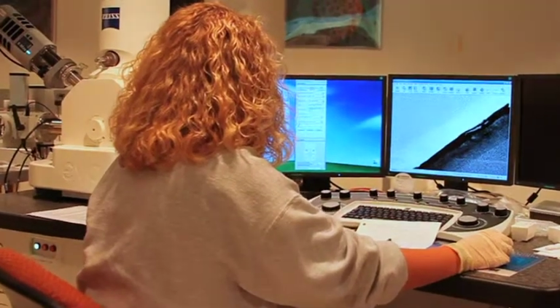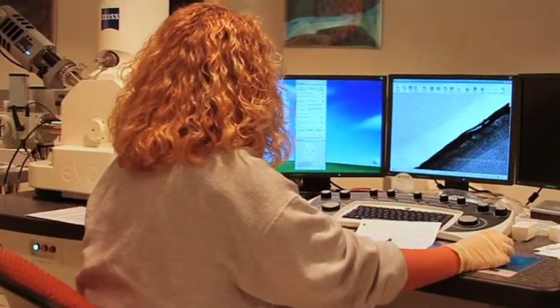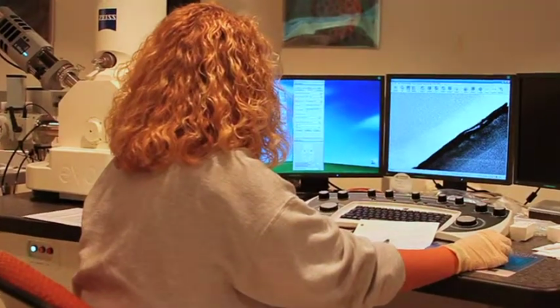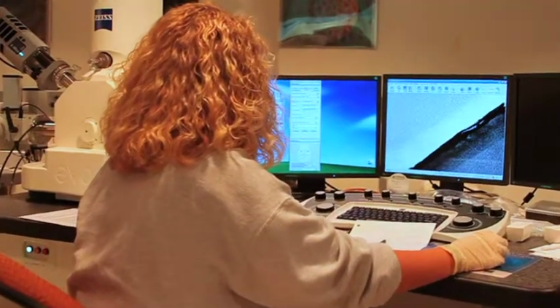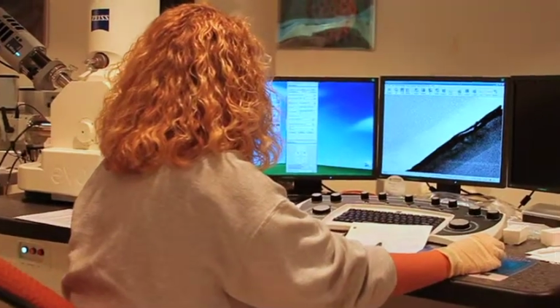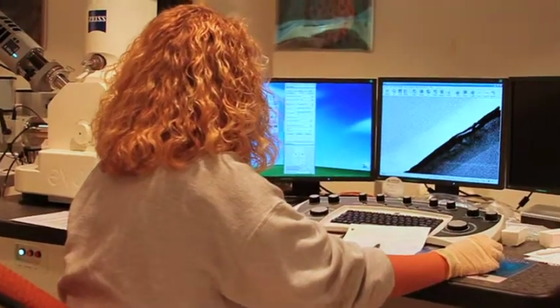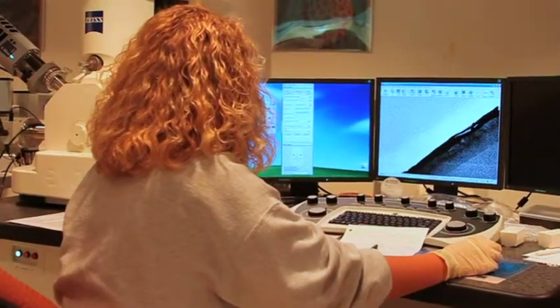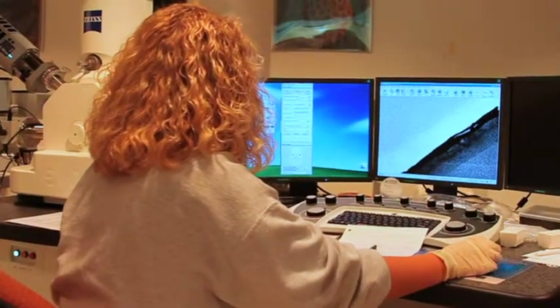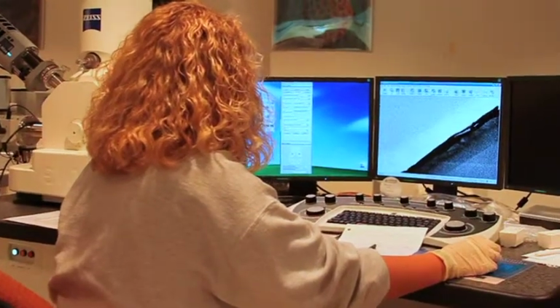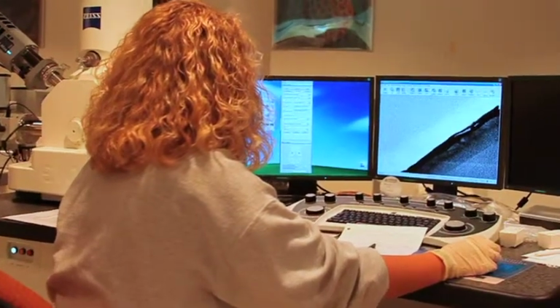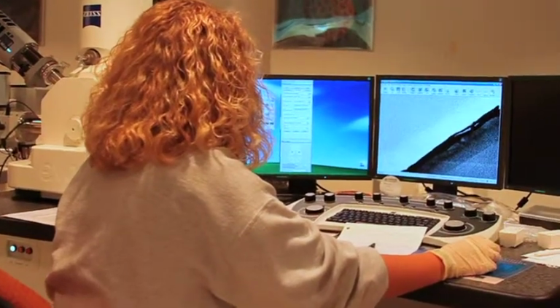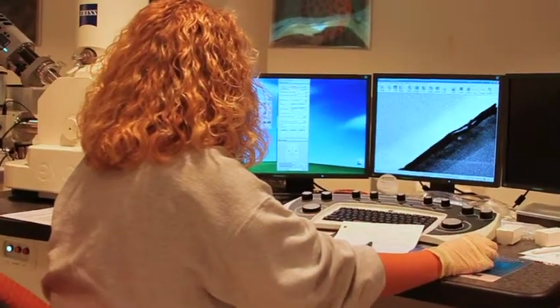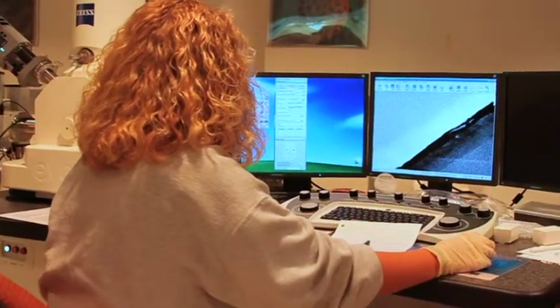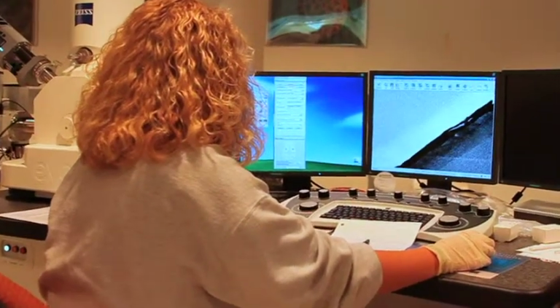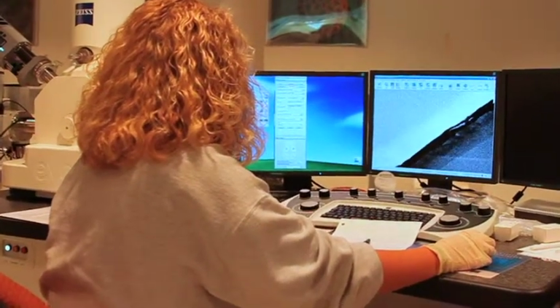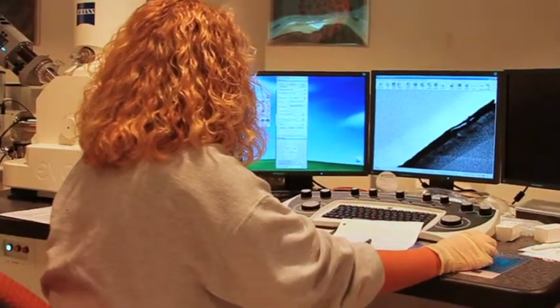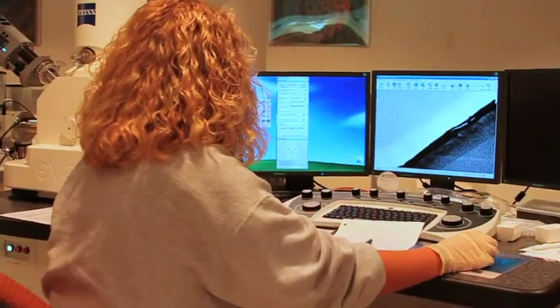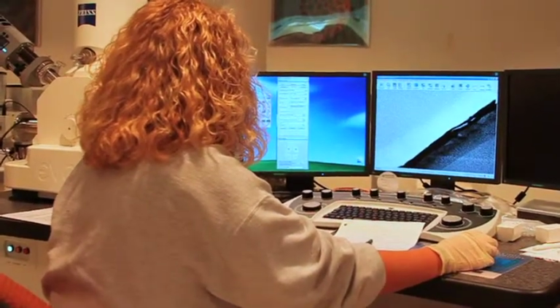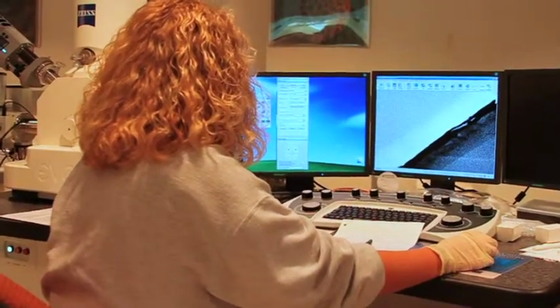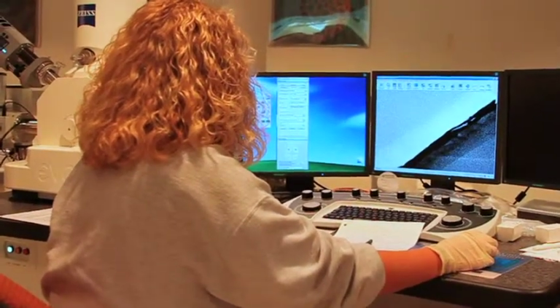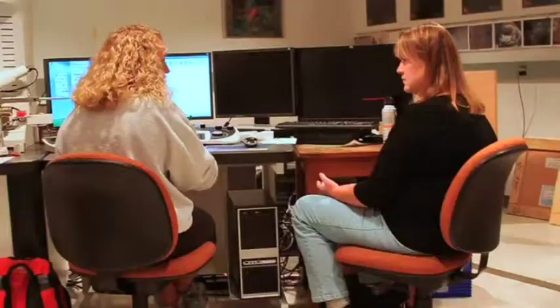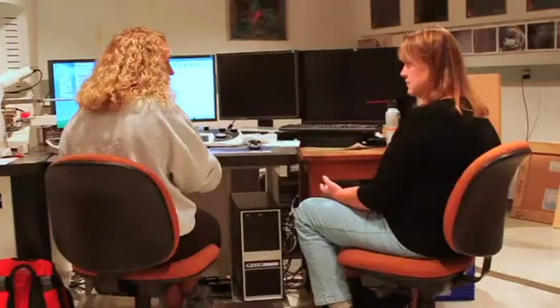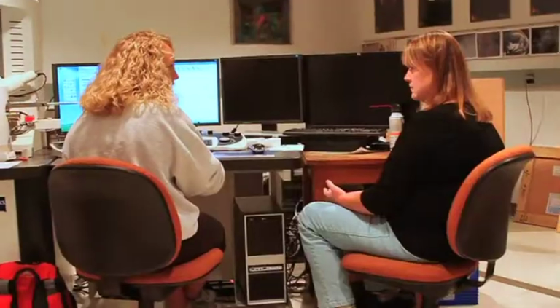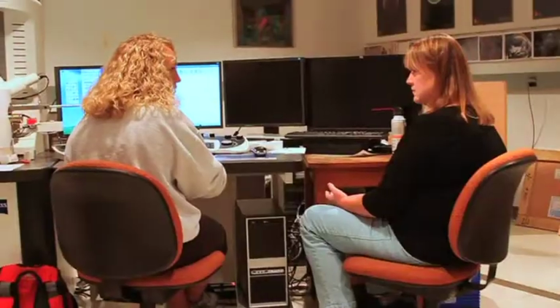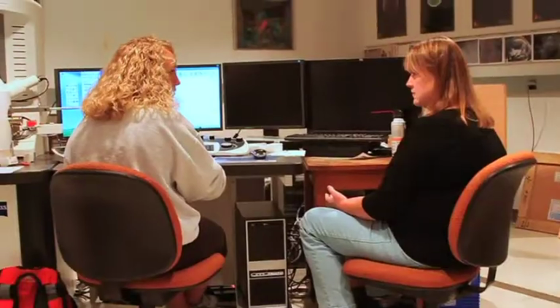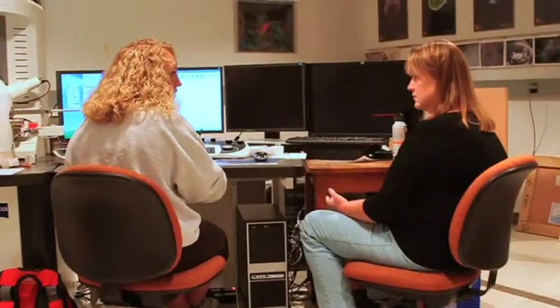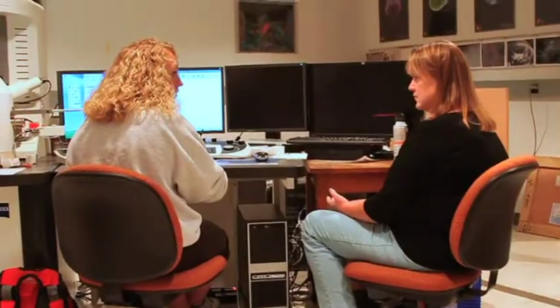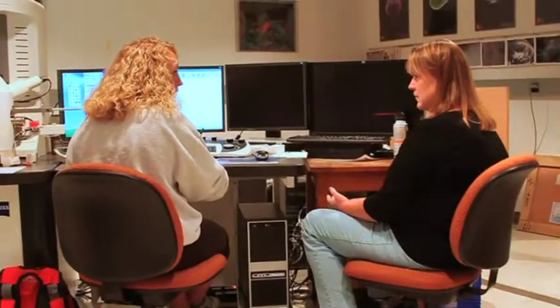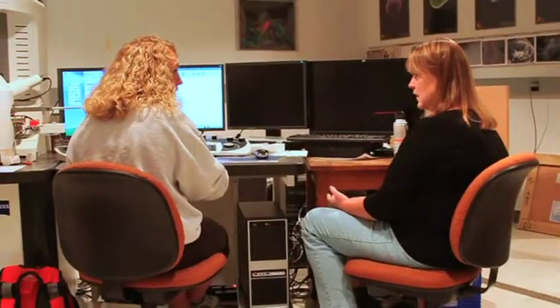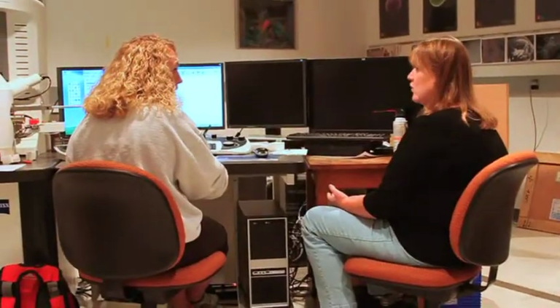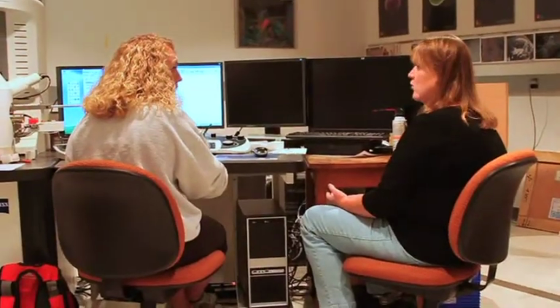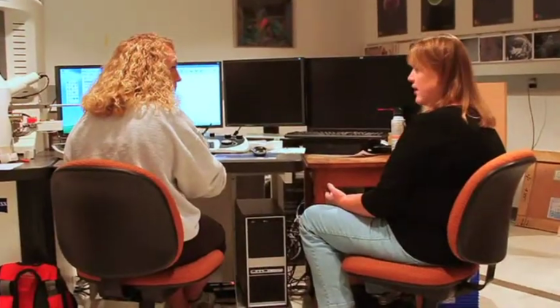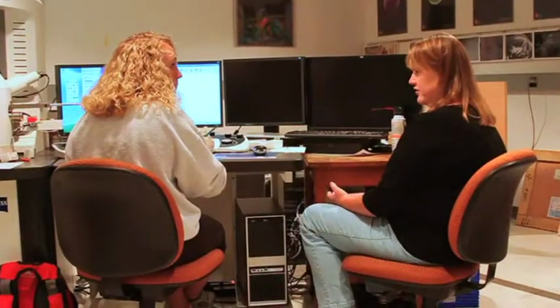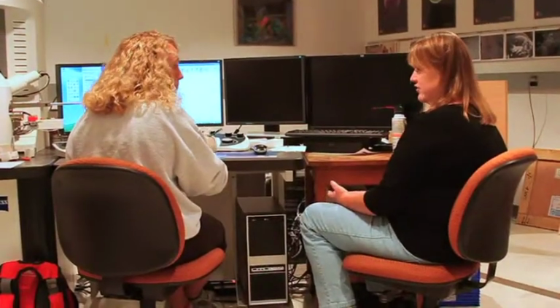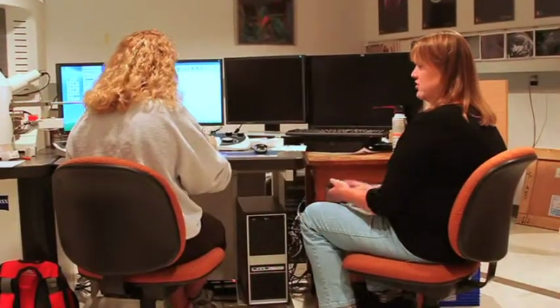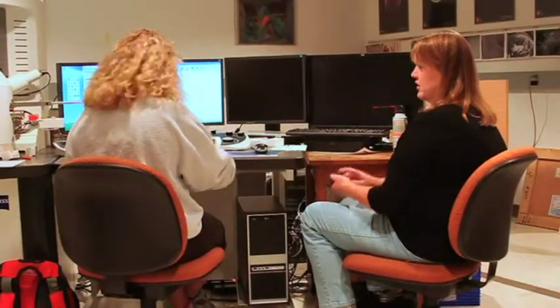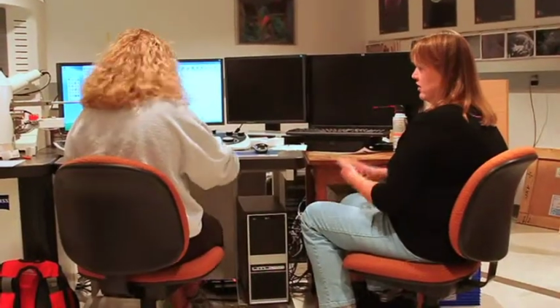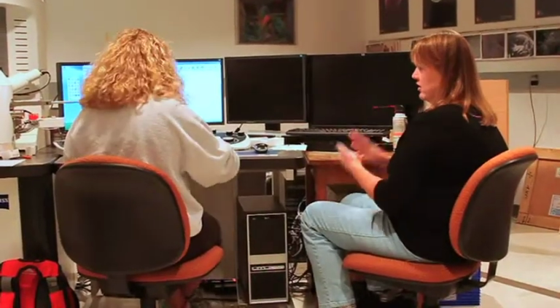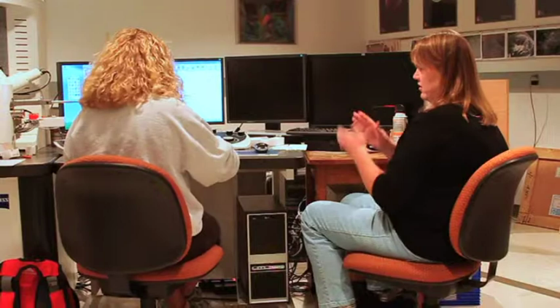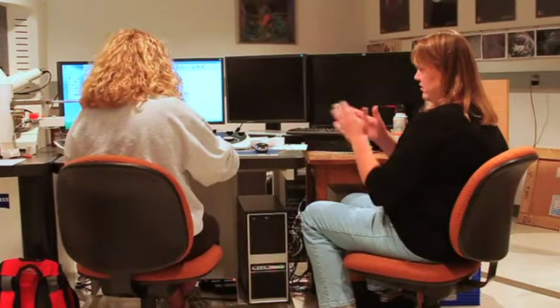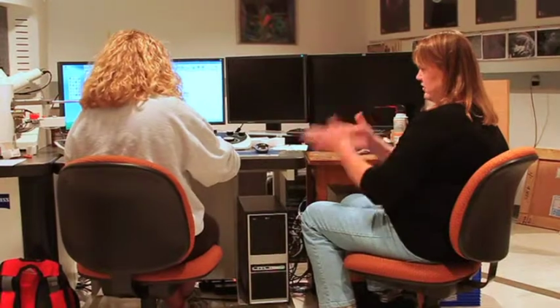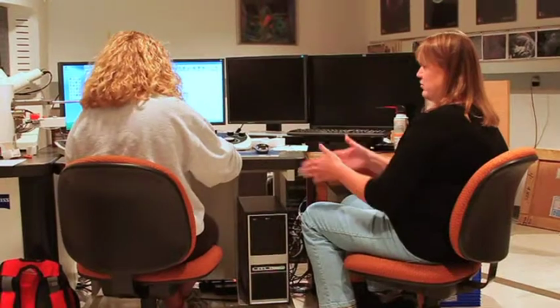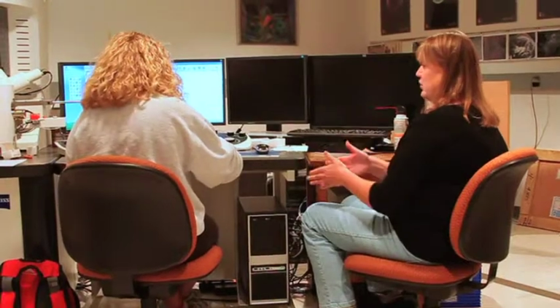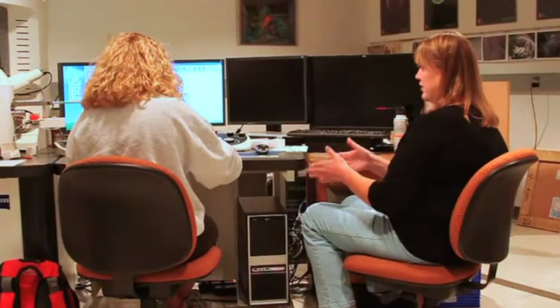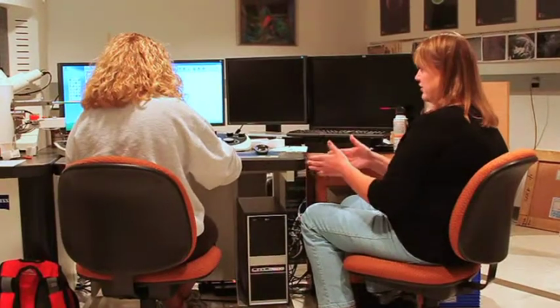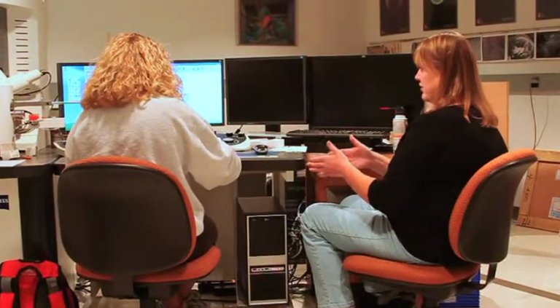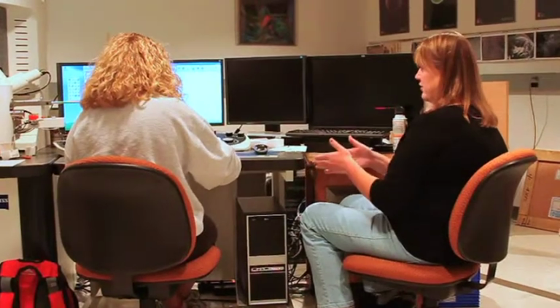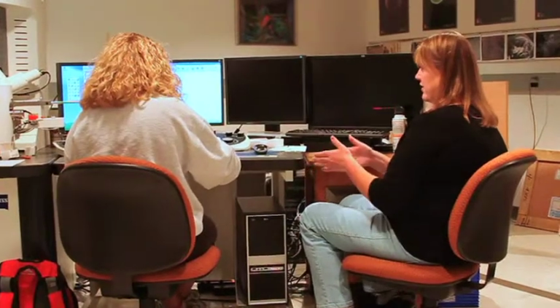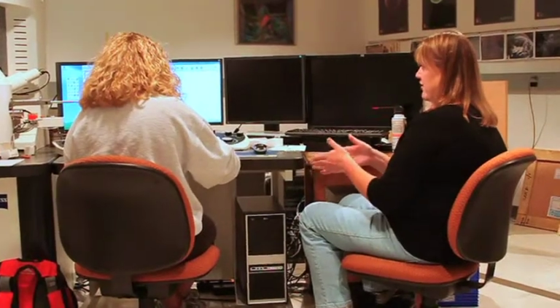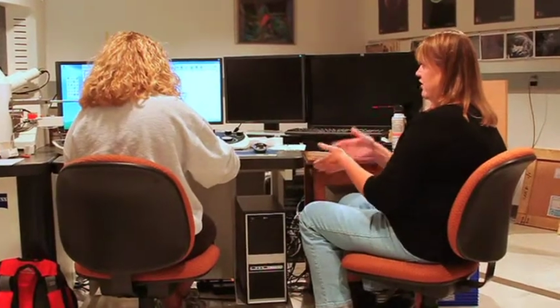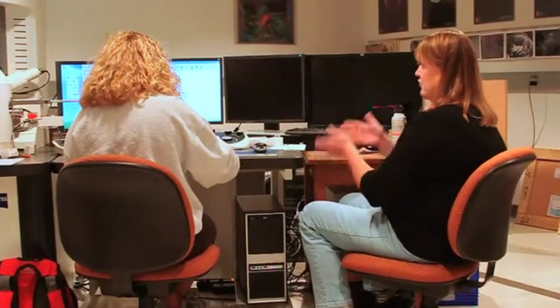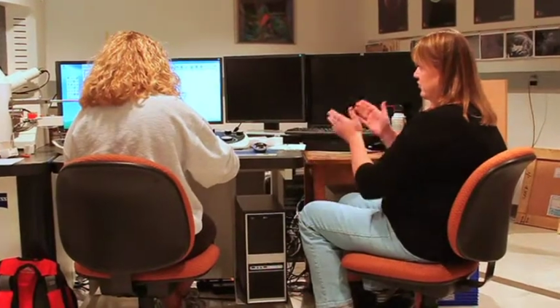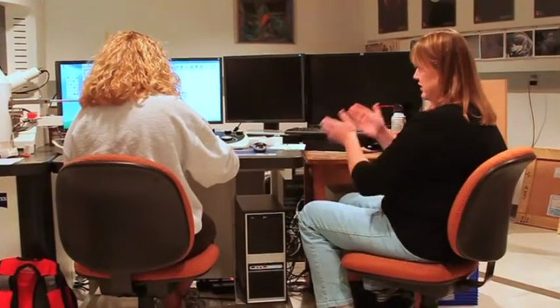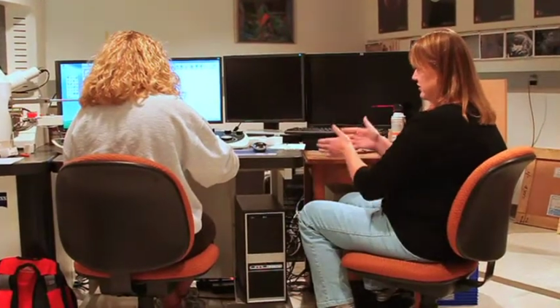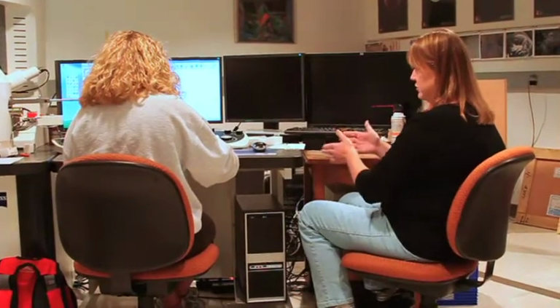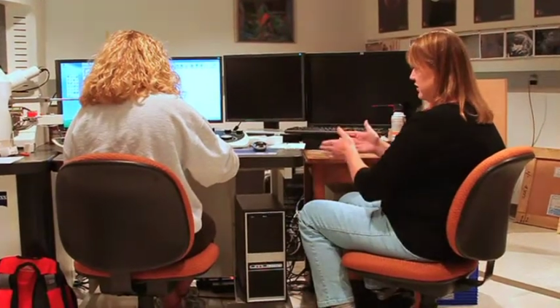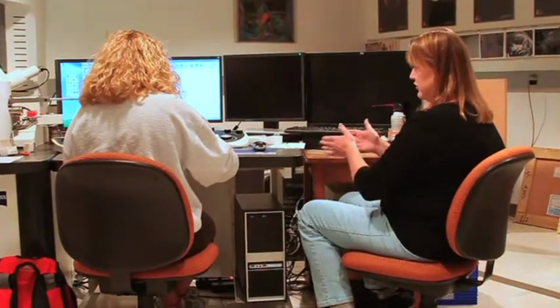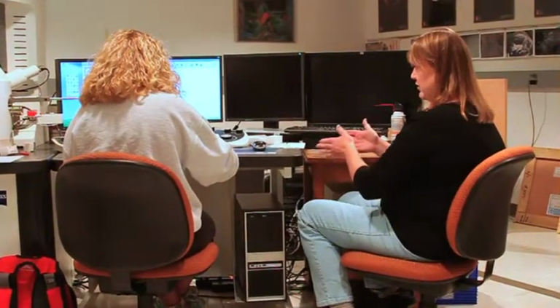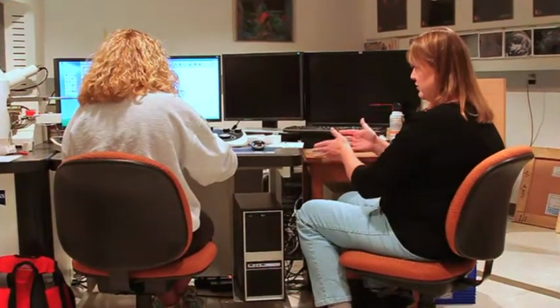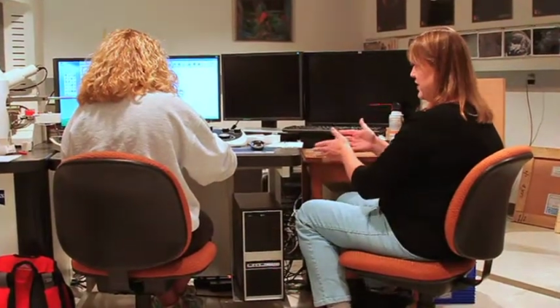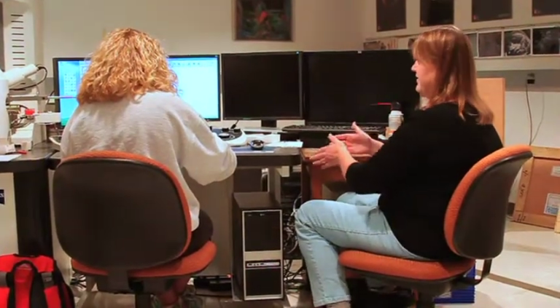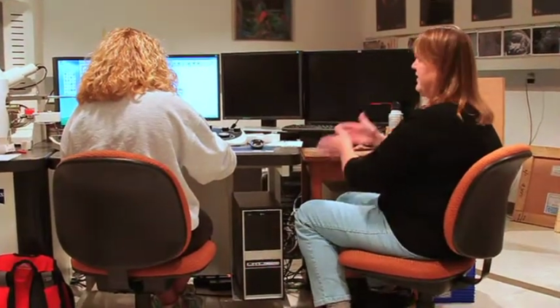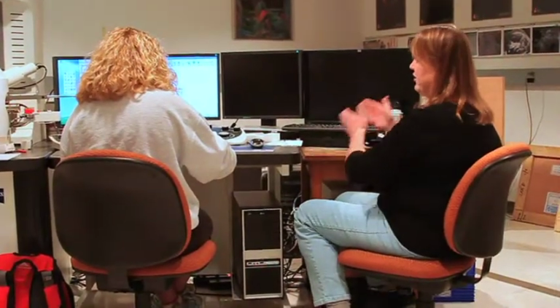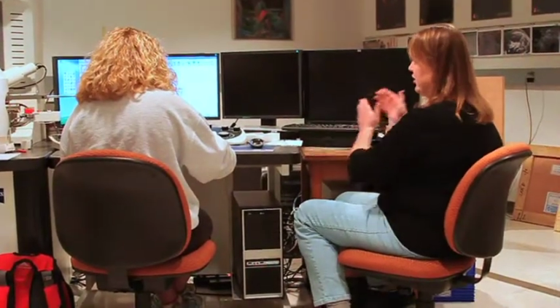At many larger universities, students don't have the same hands-on access to high-tech equipment until they enter graduate school.